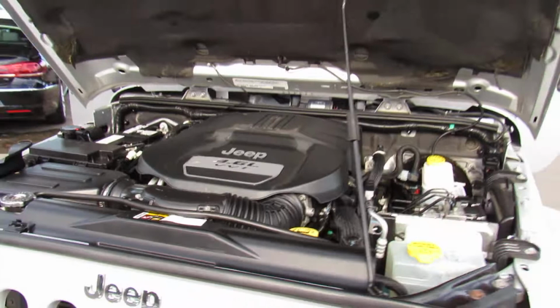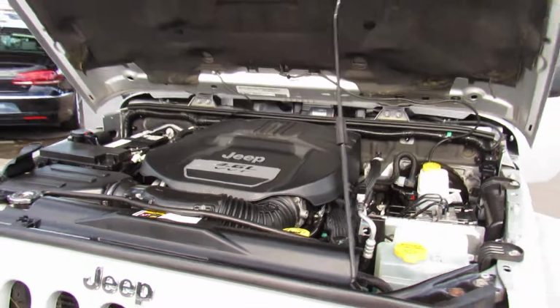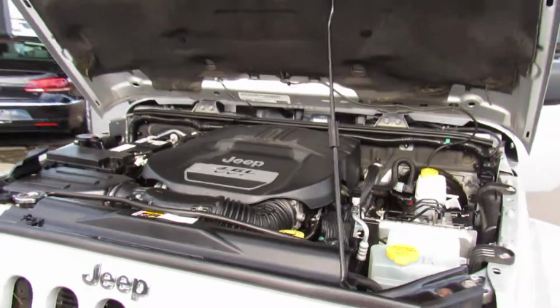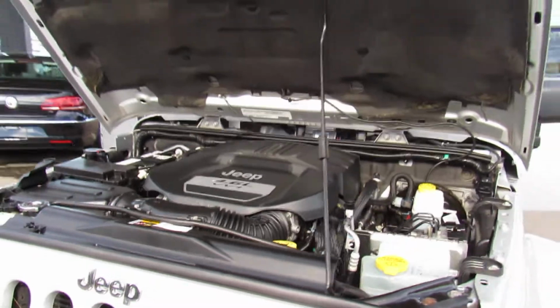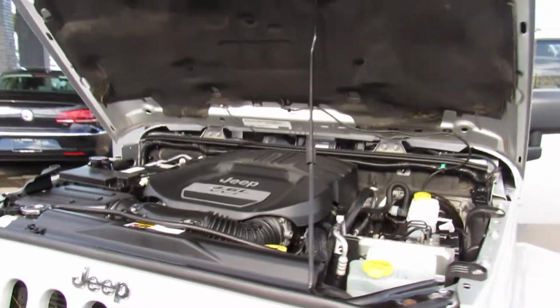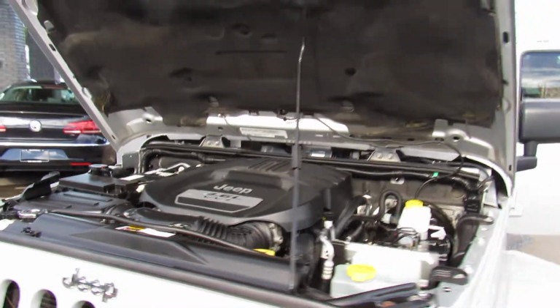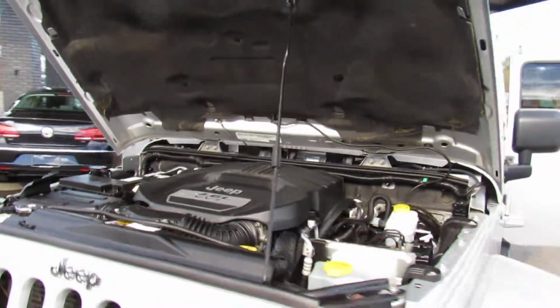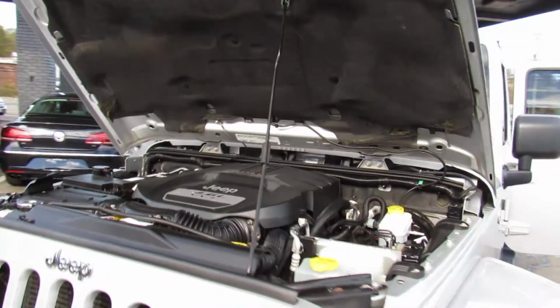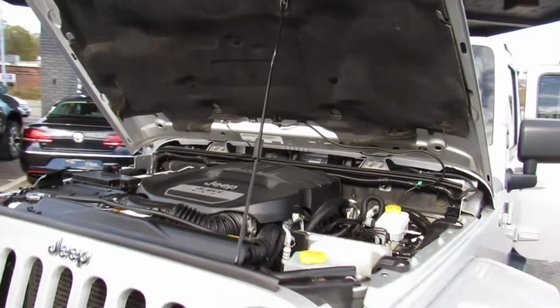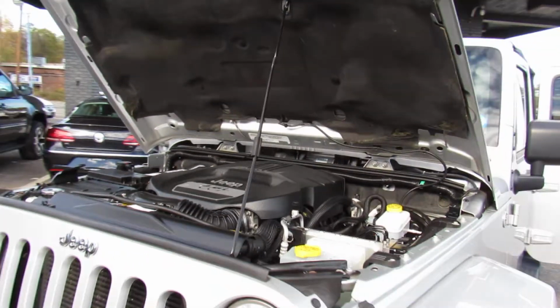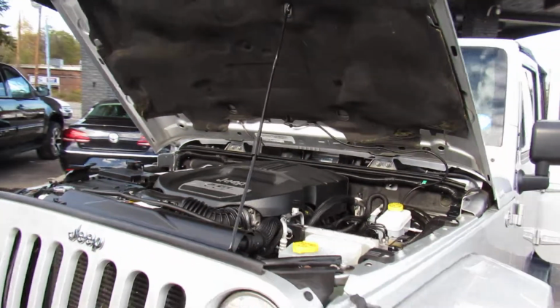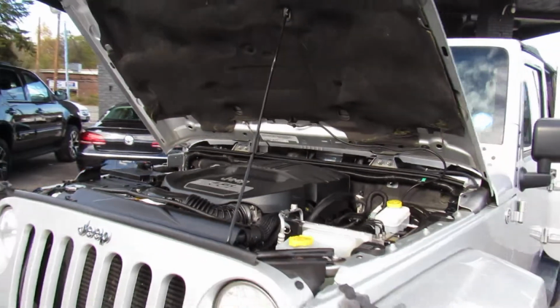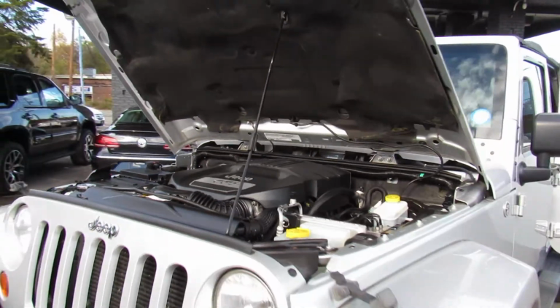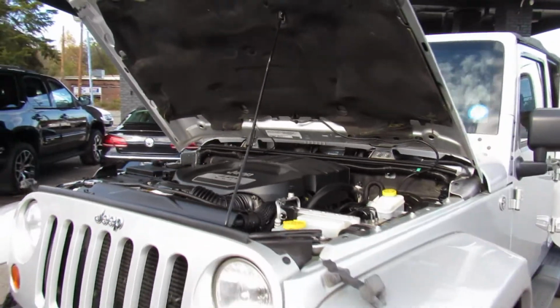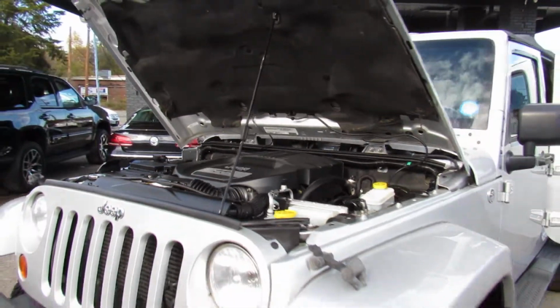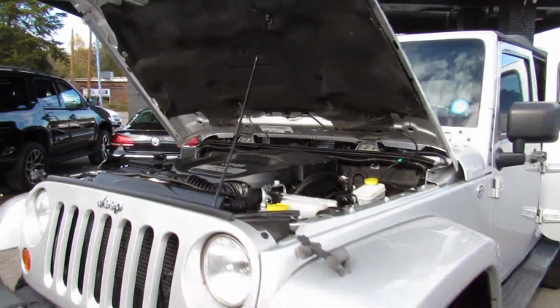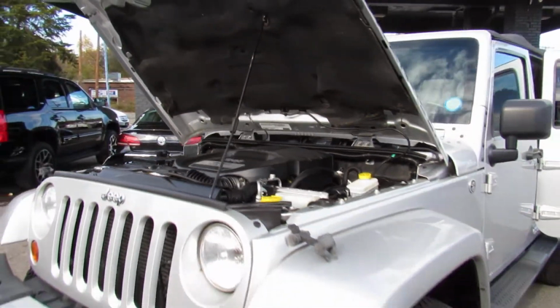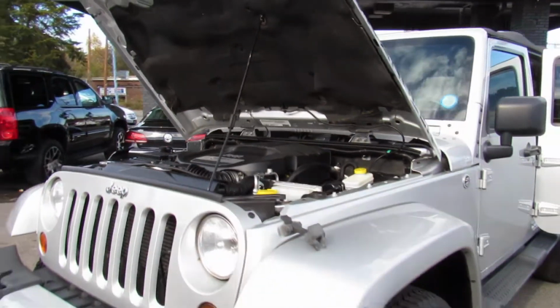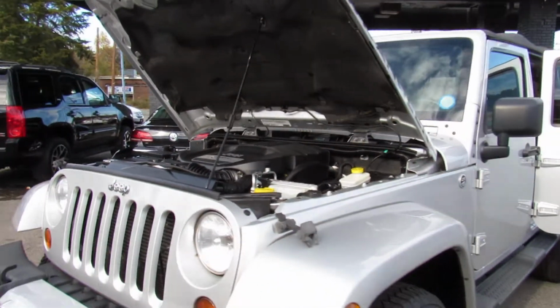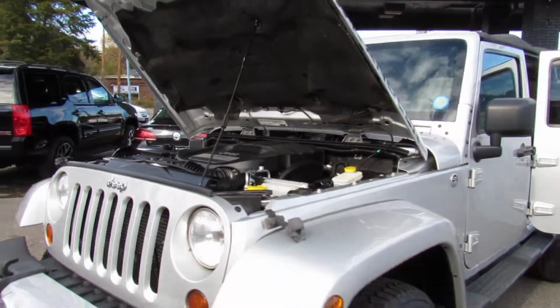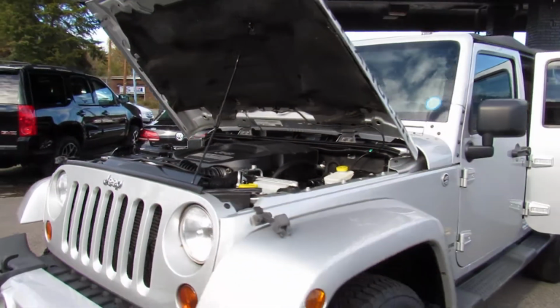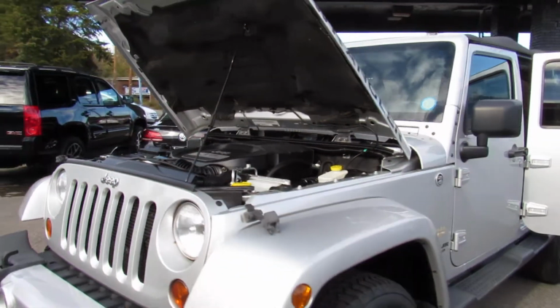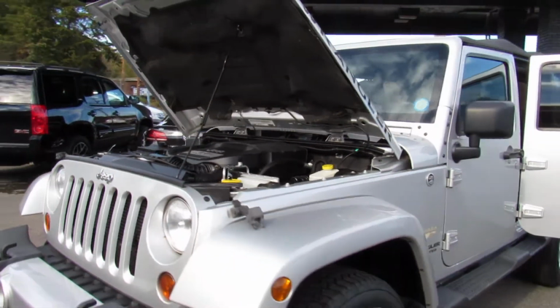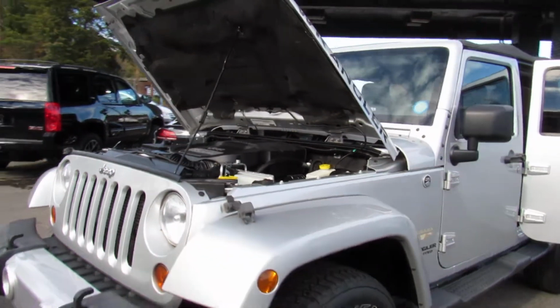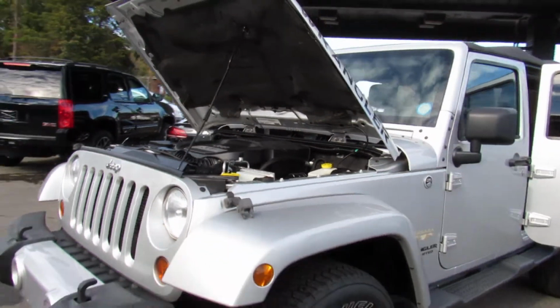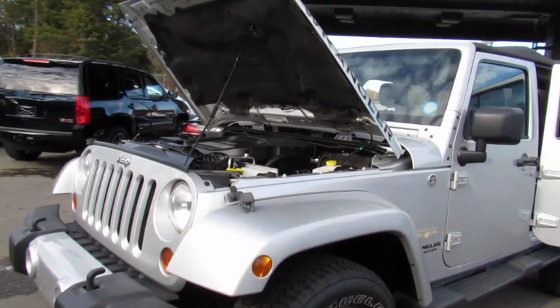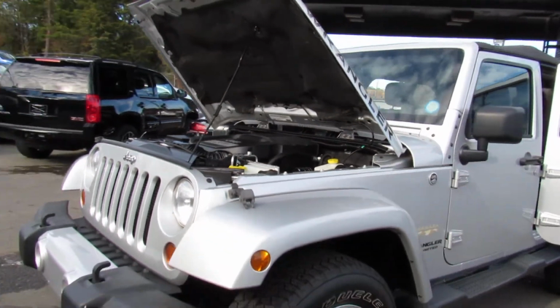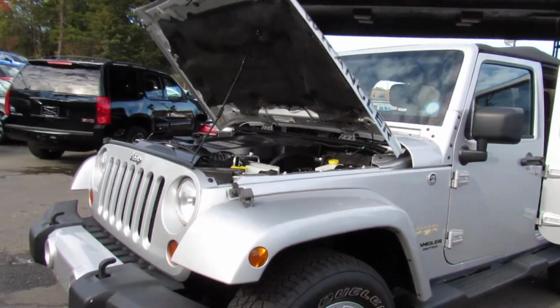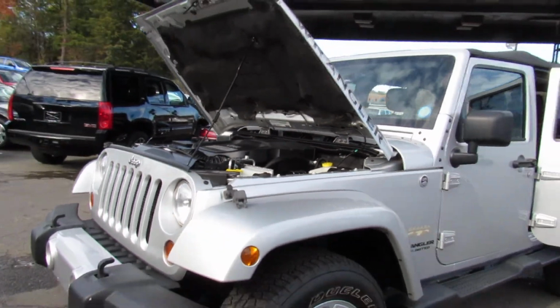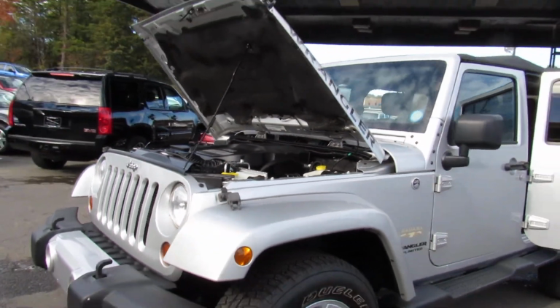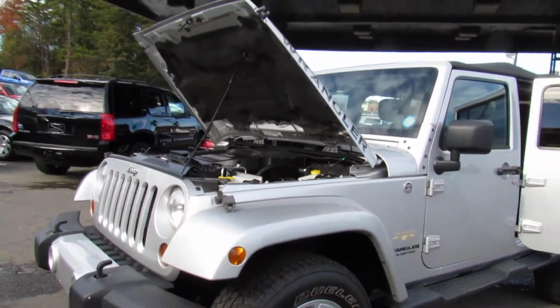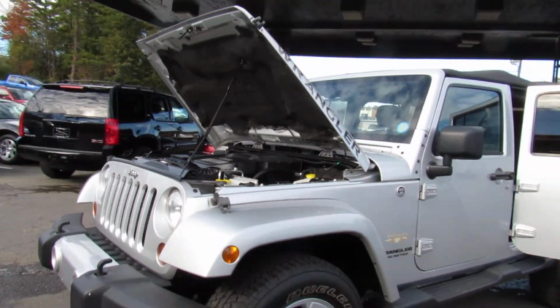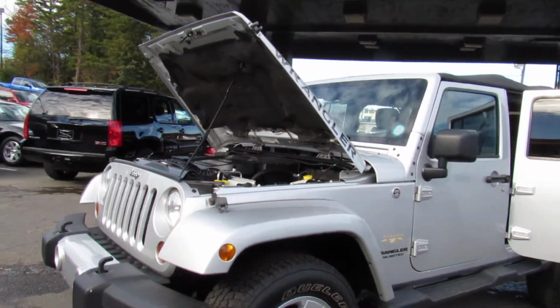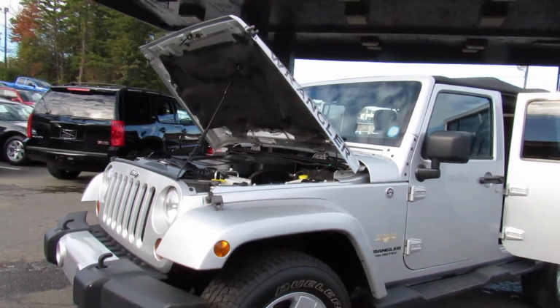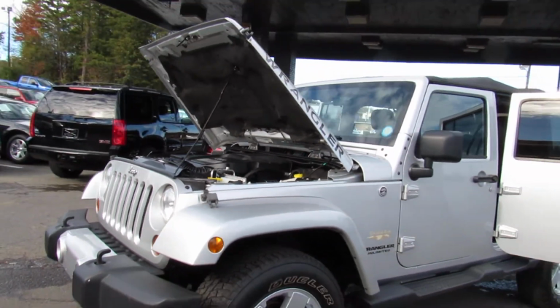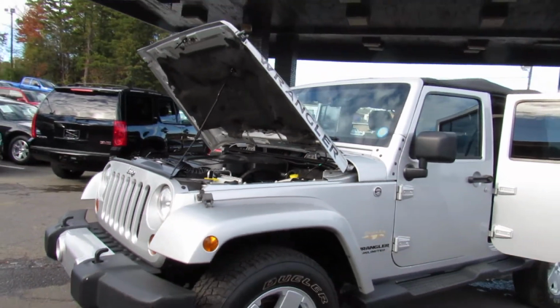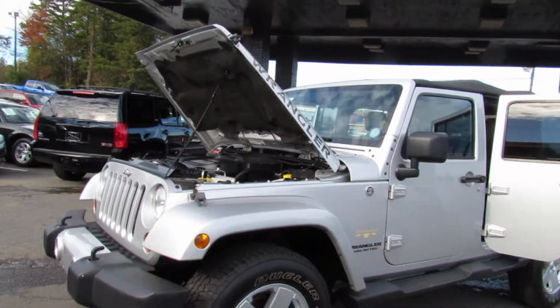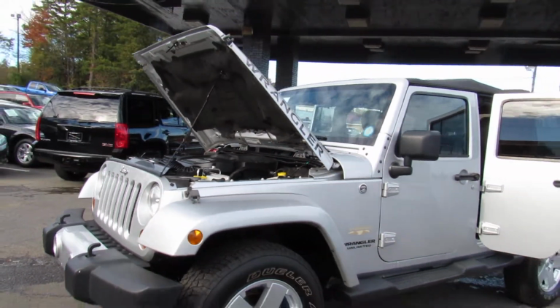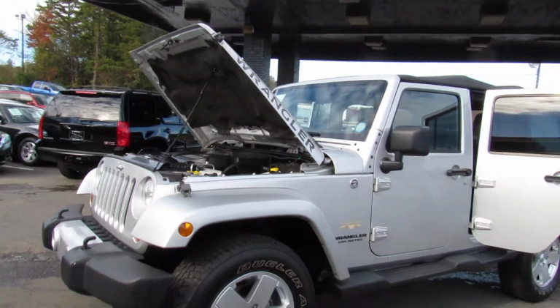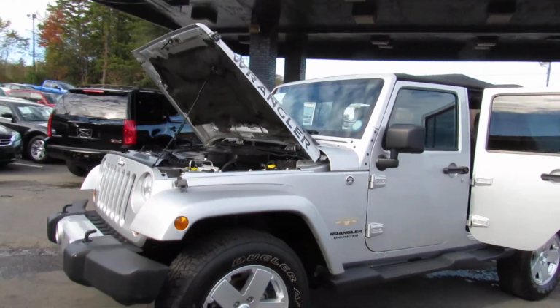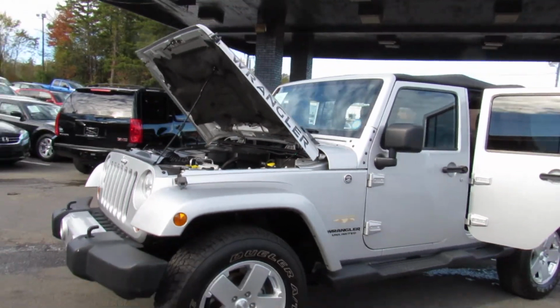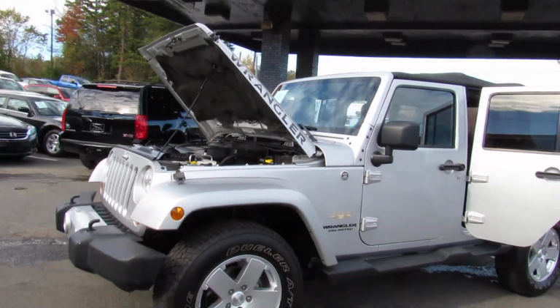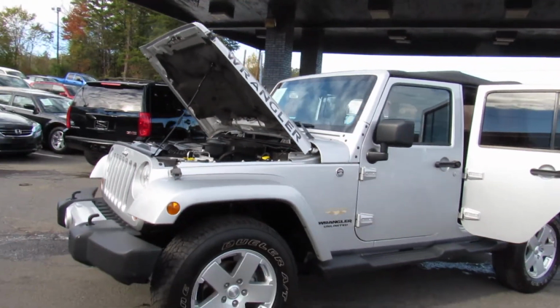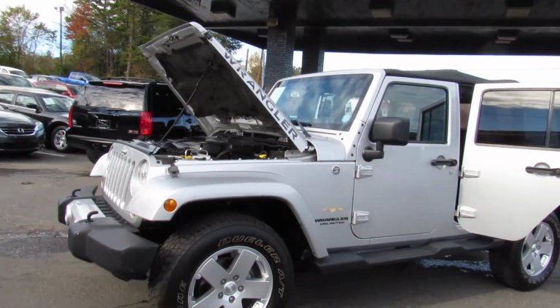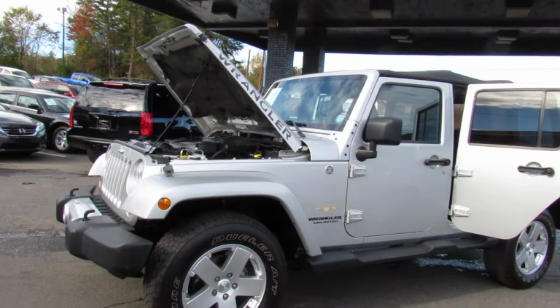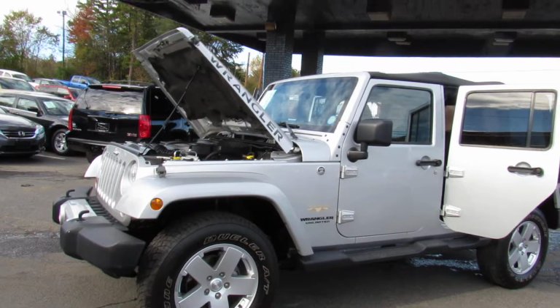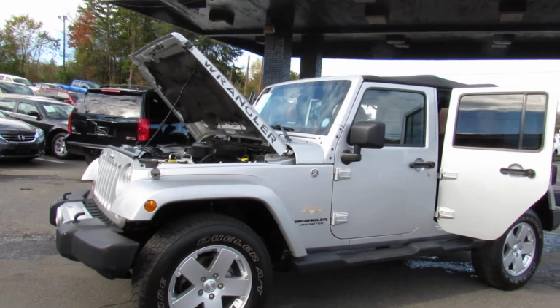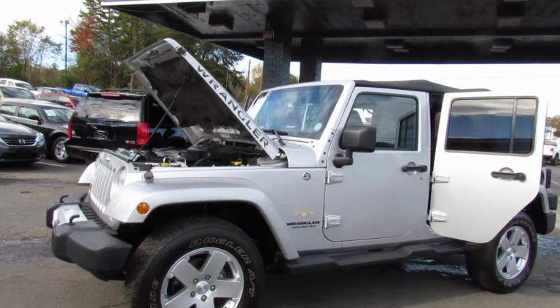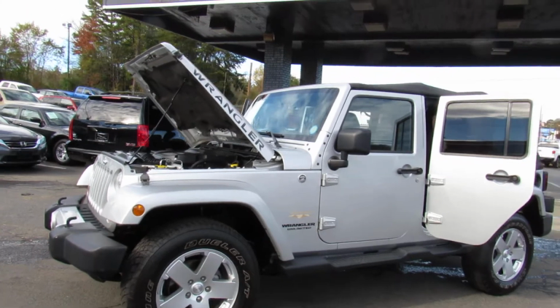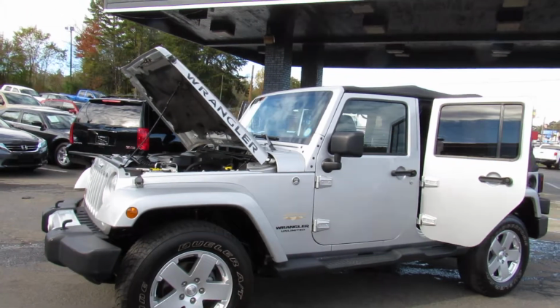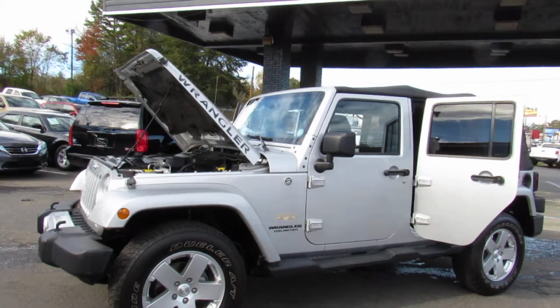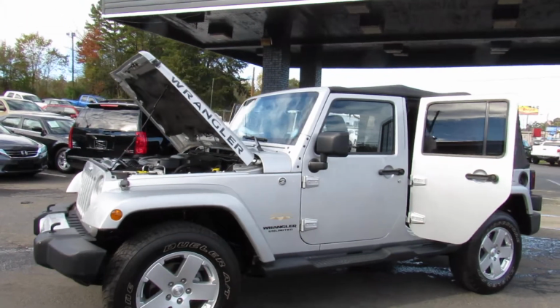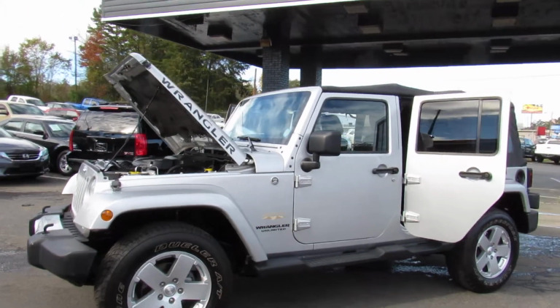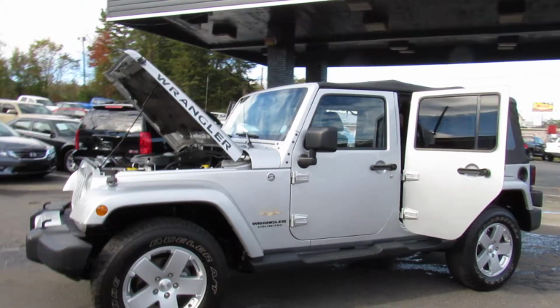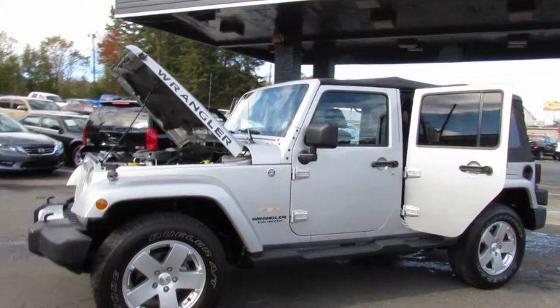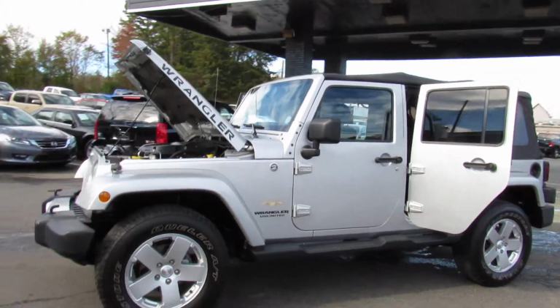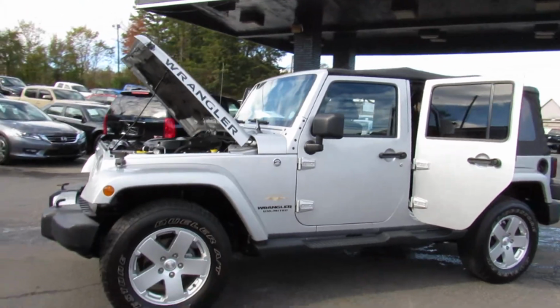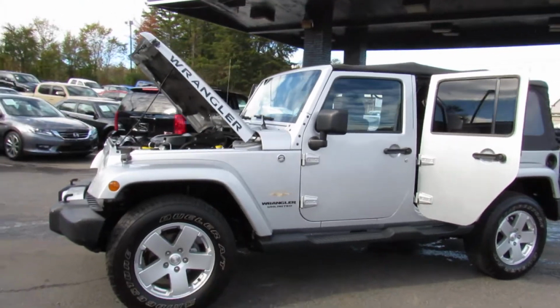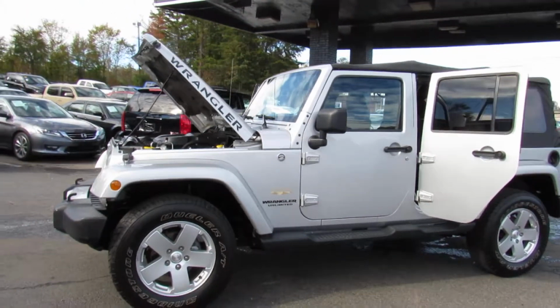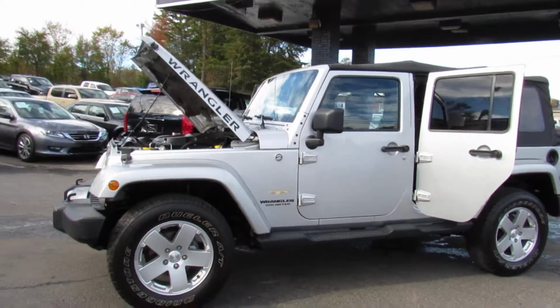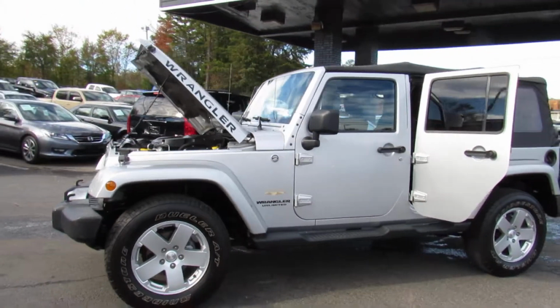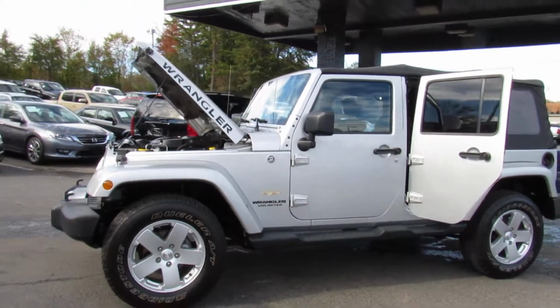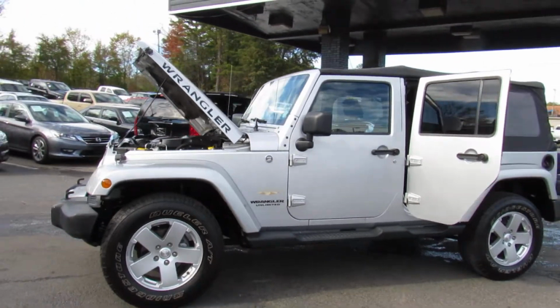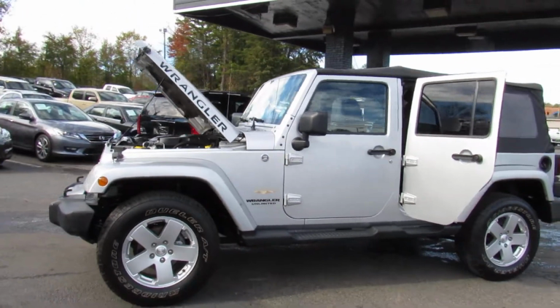Come test drive this Jeep today here at Auto Selection of Charlotte or give us a call at 980-406-3020. We speak Spanish.